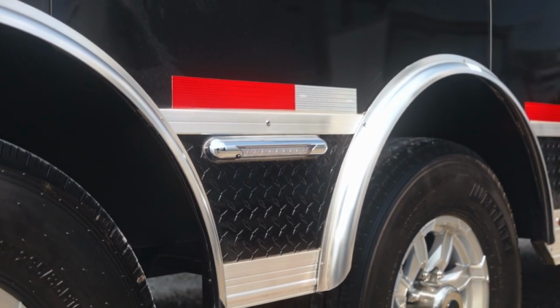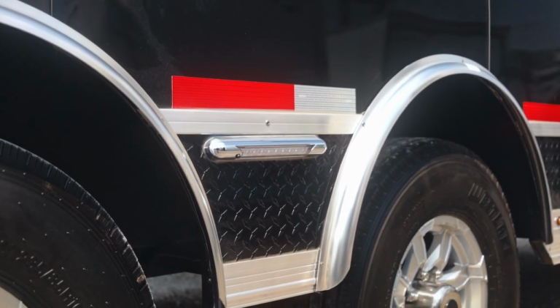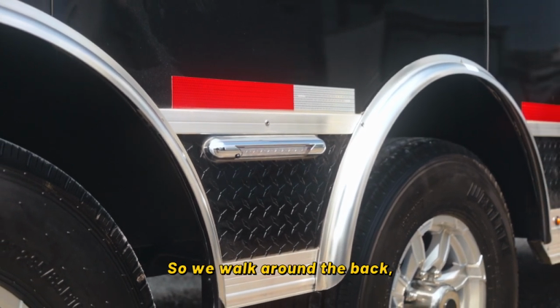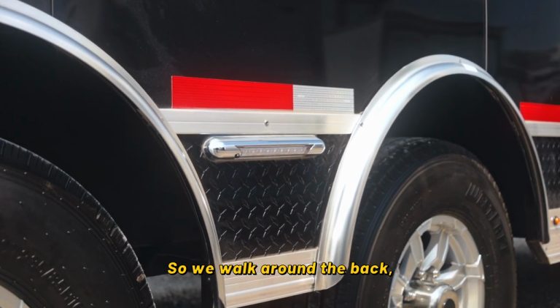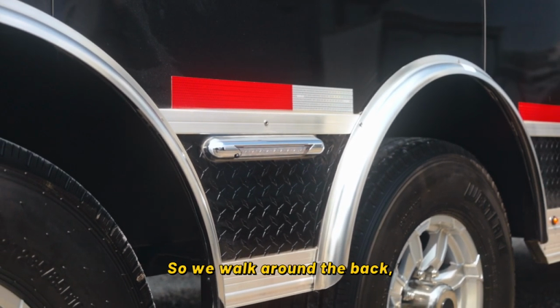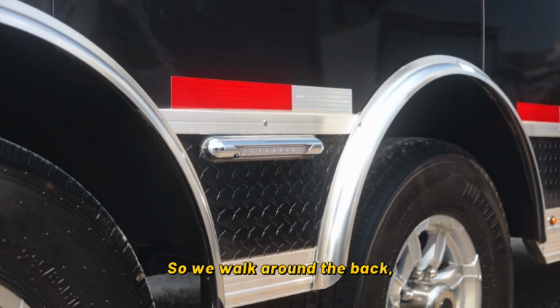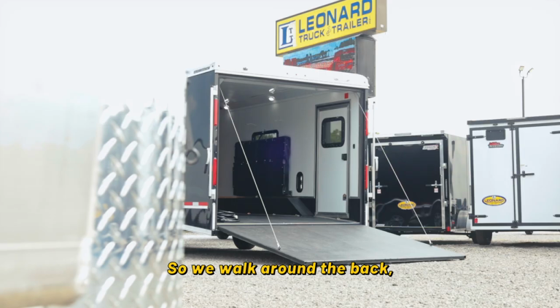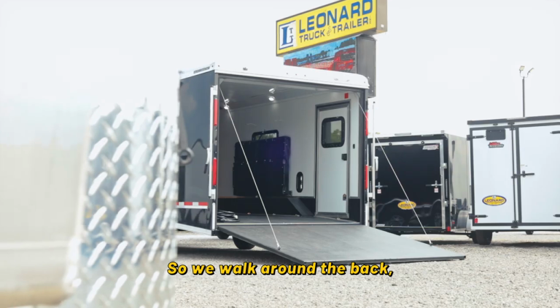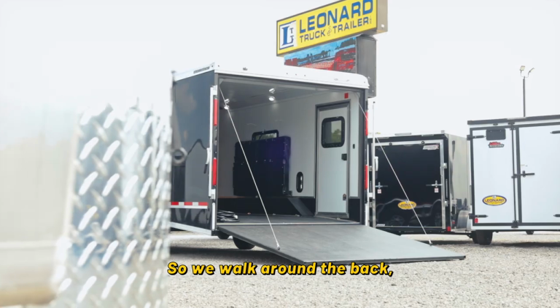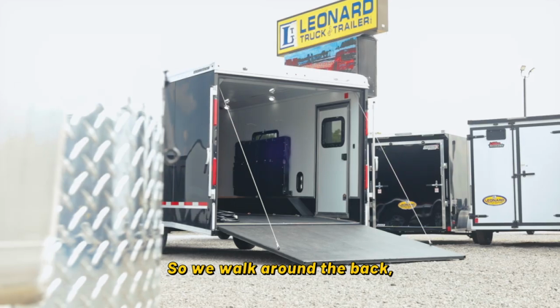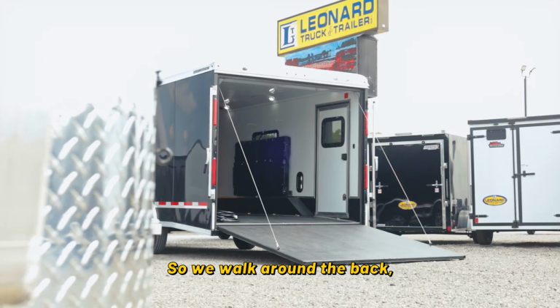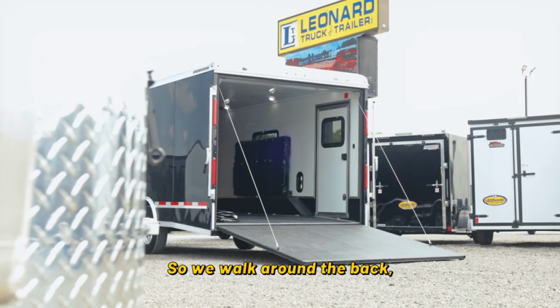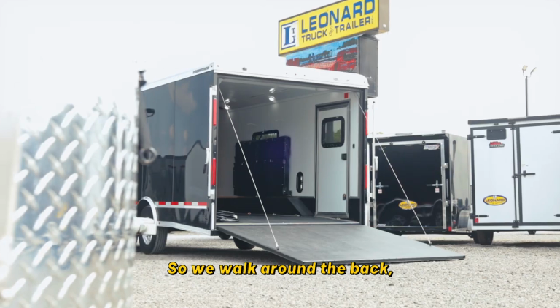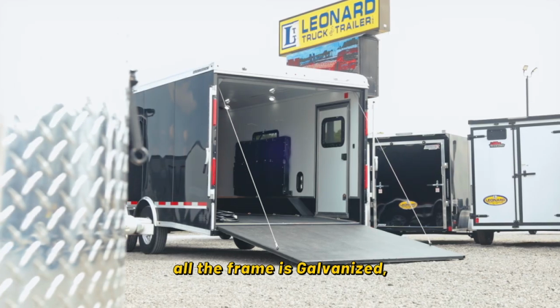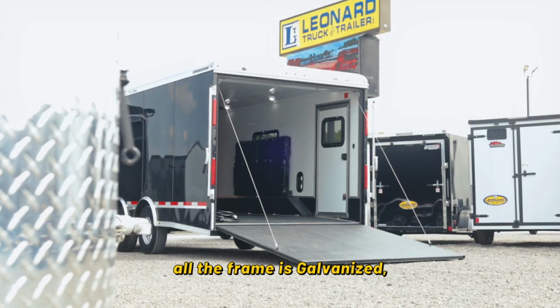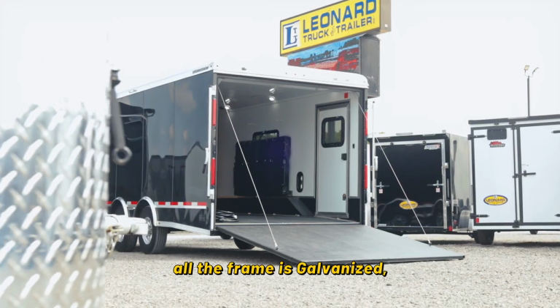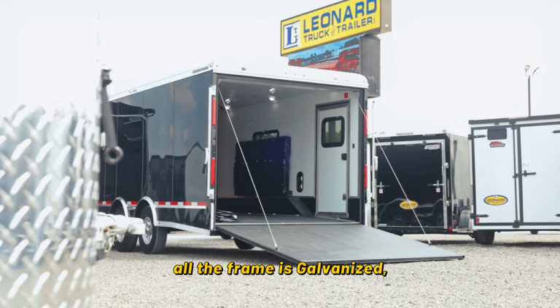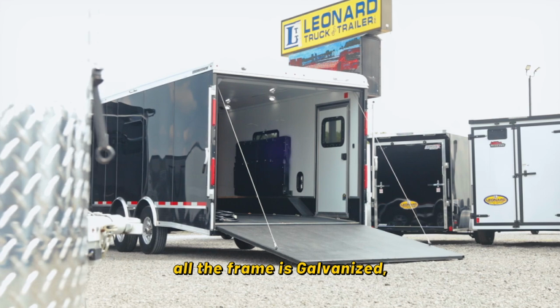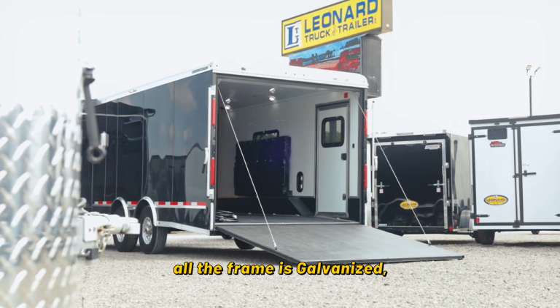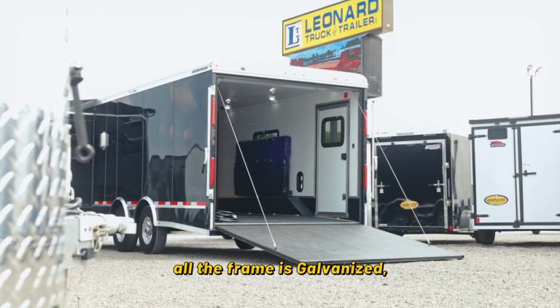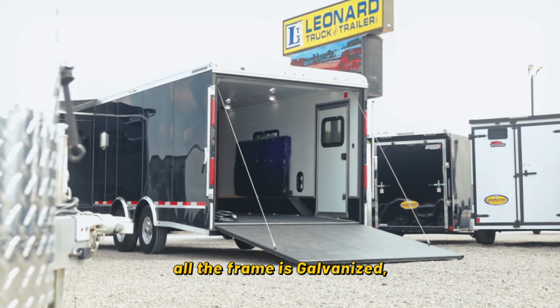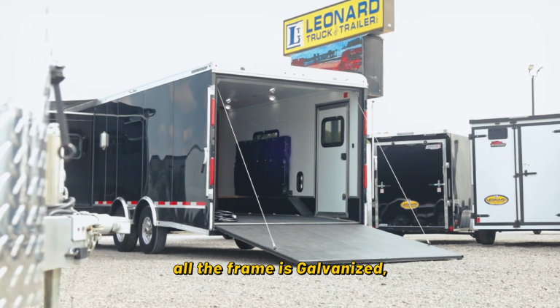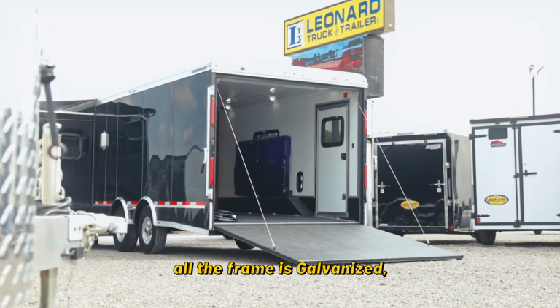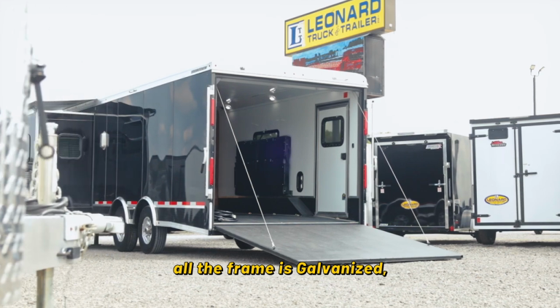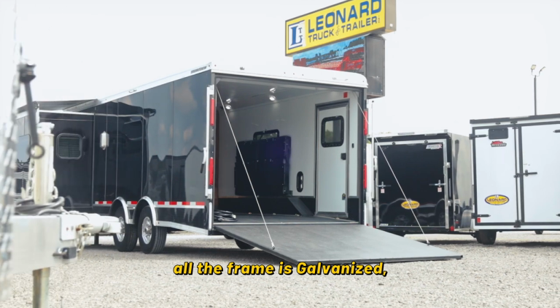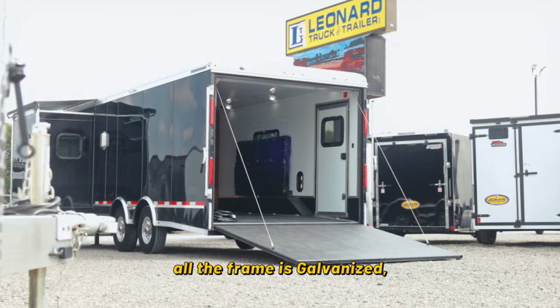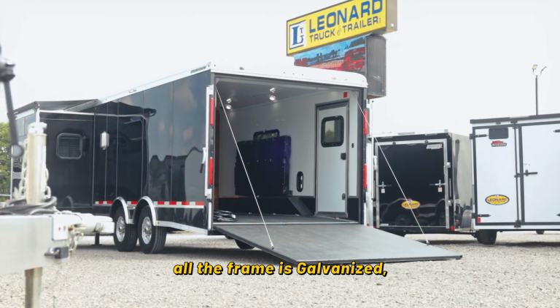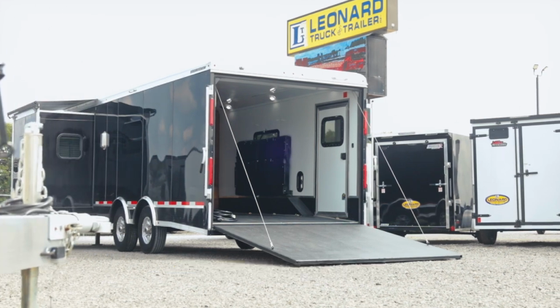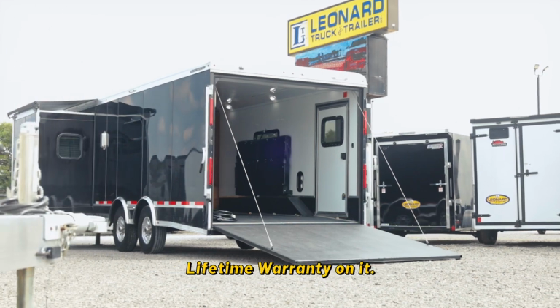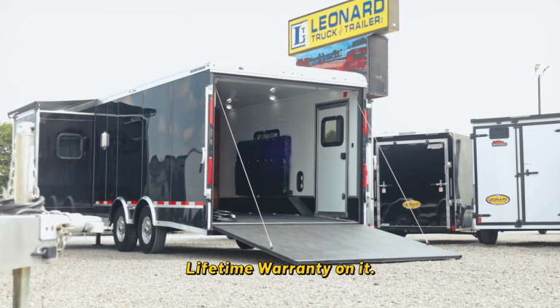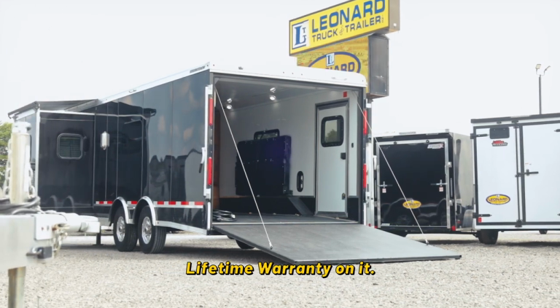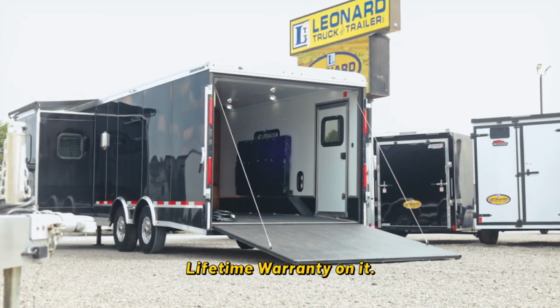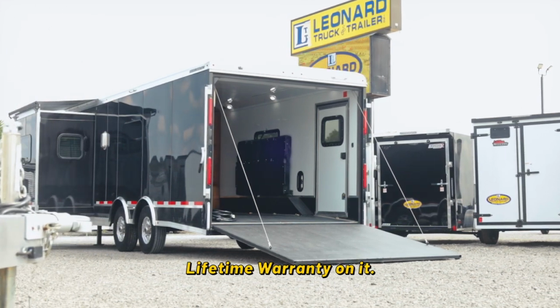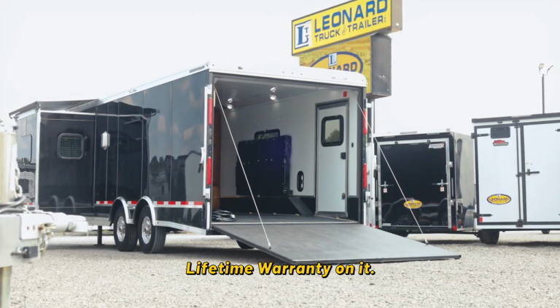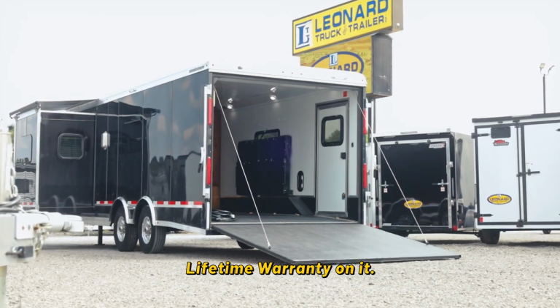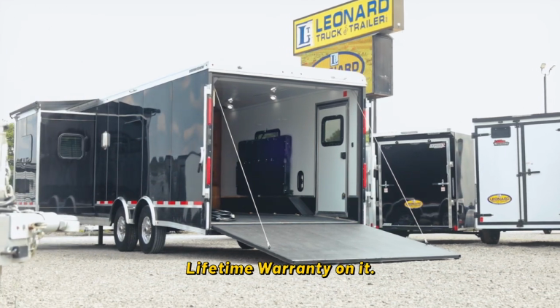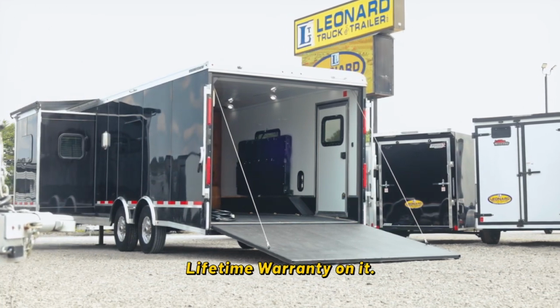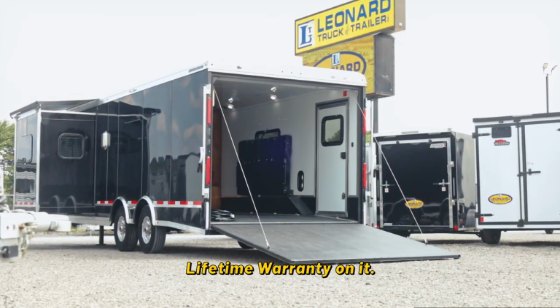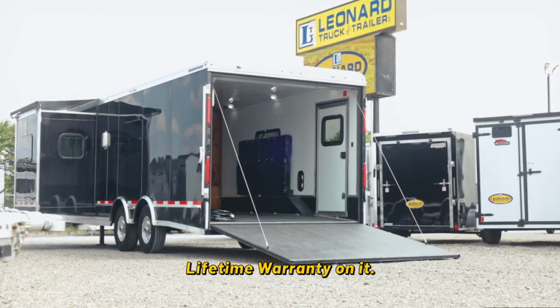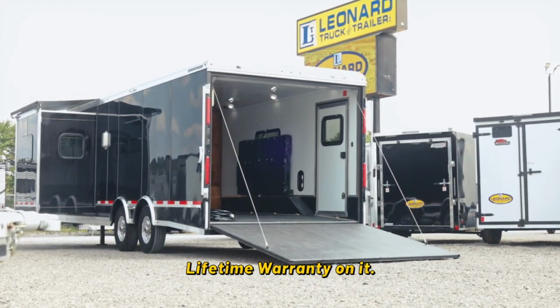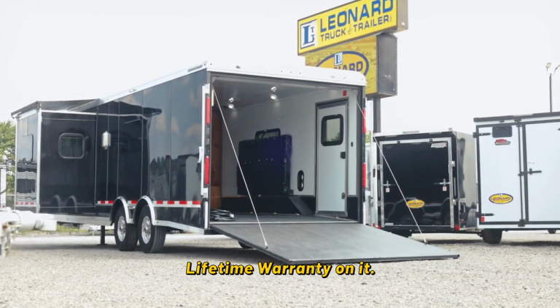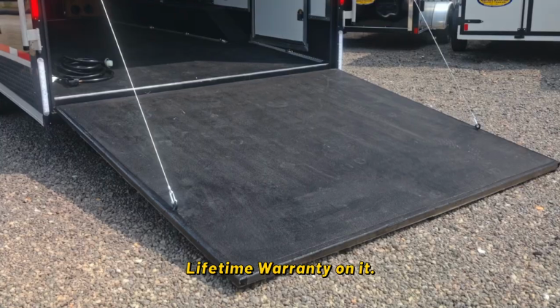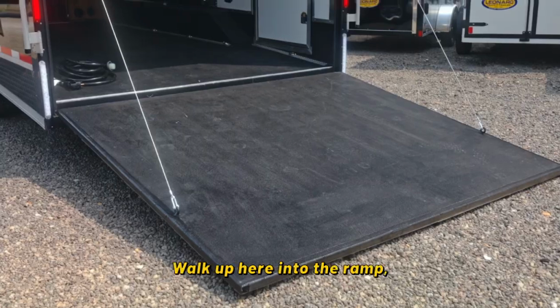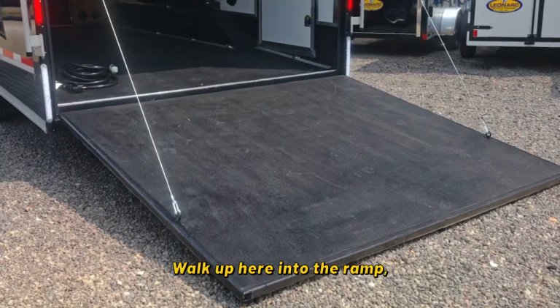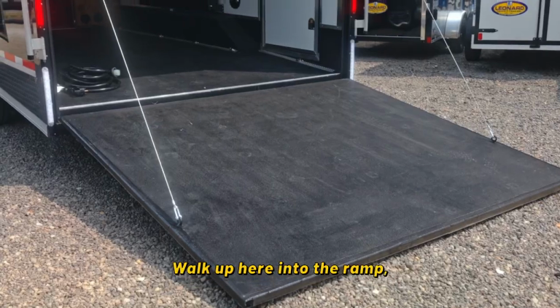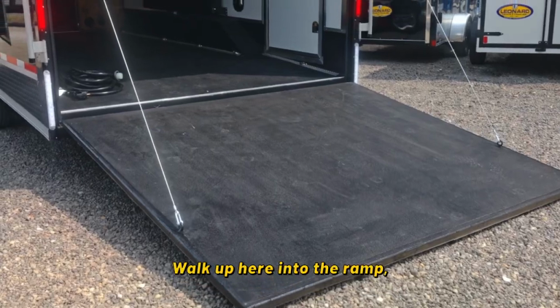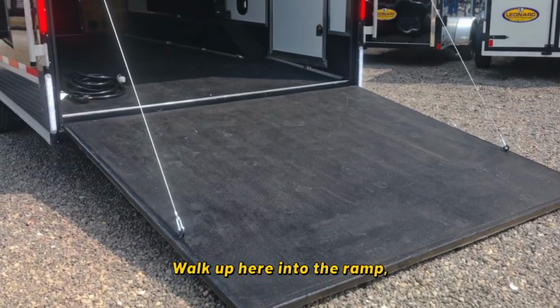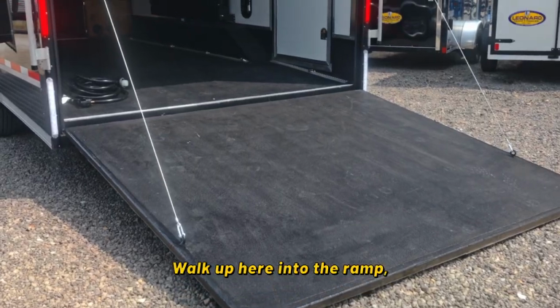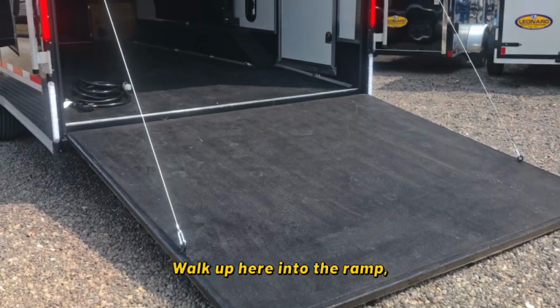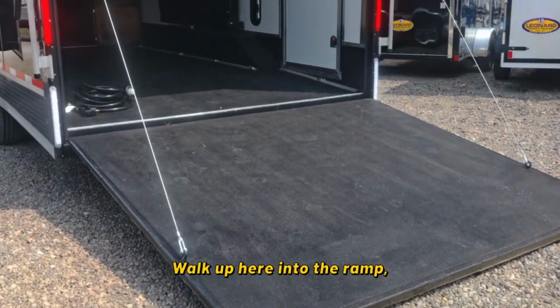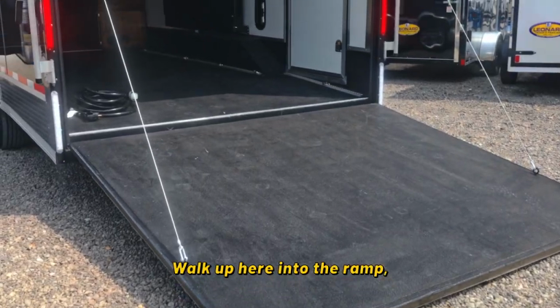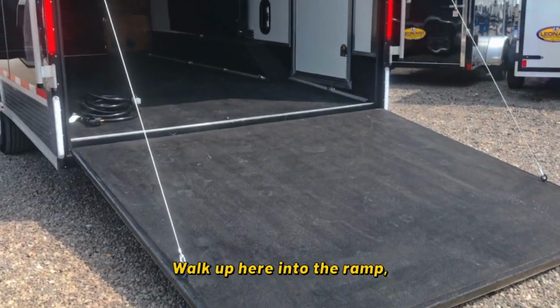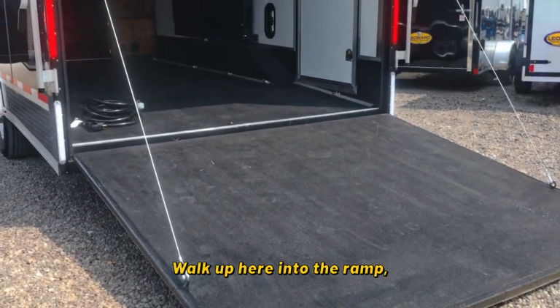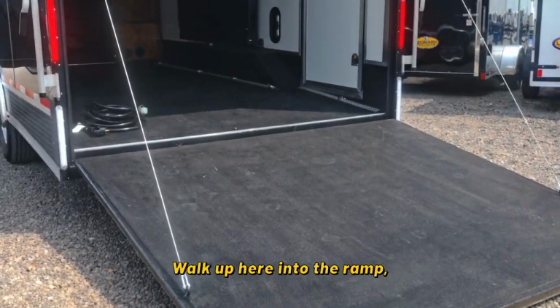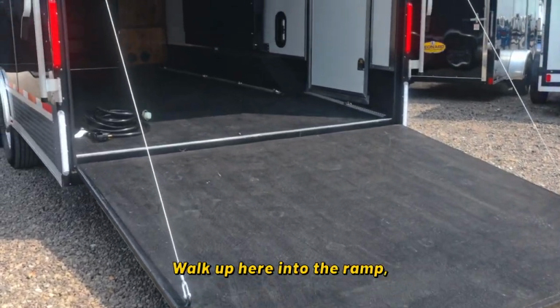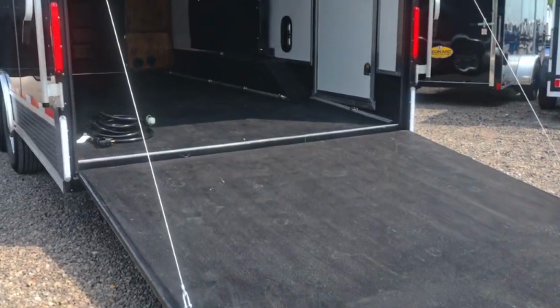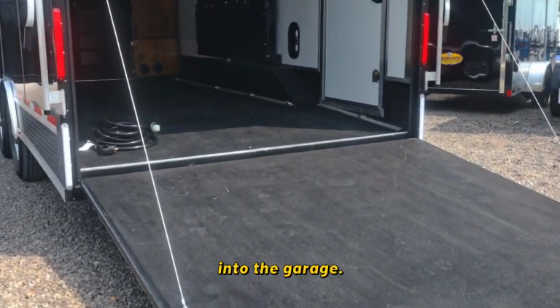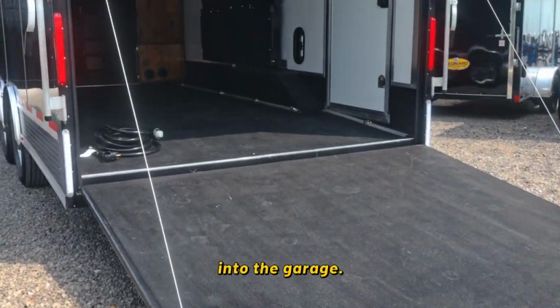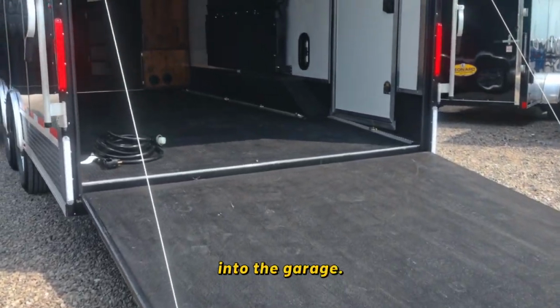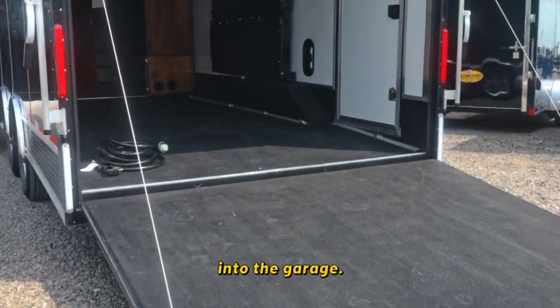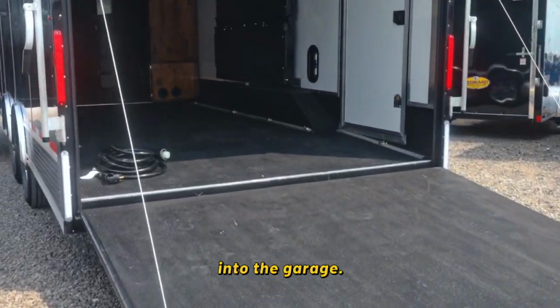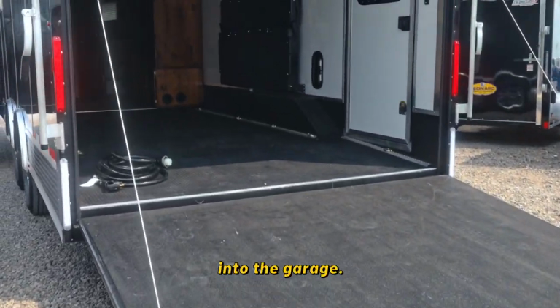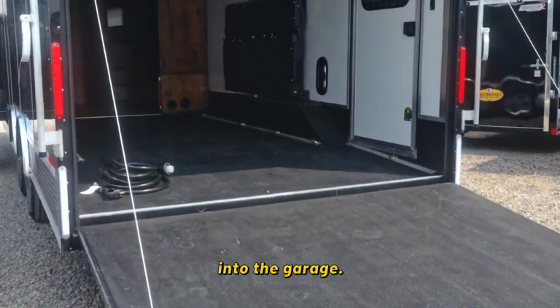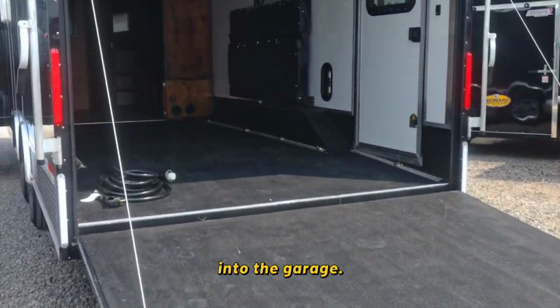Walking around the back, all their frame is galvanized with a lifetime warranty on it. Walk up here into the ramp, into the garage.